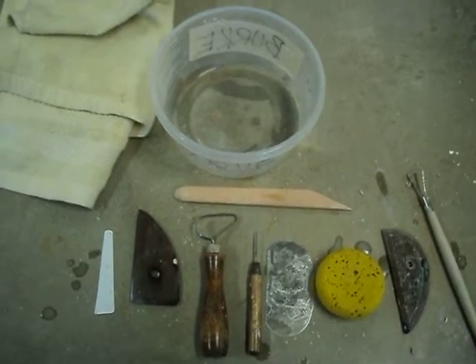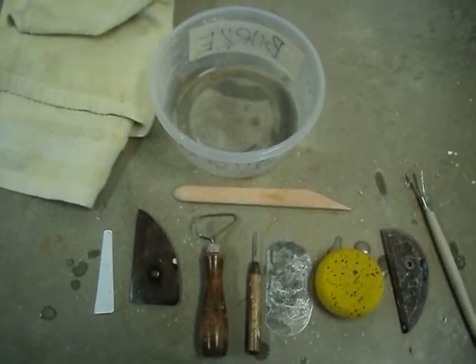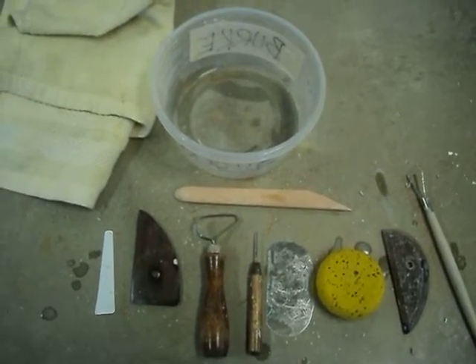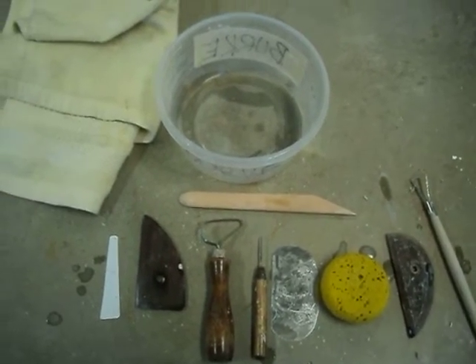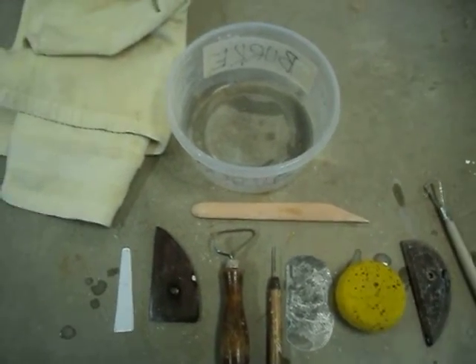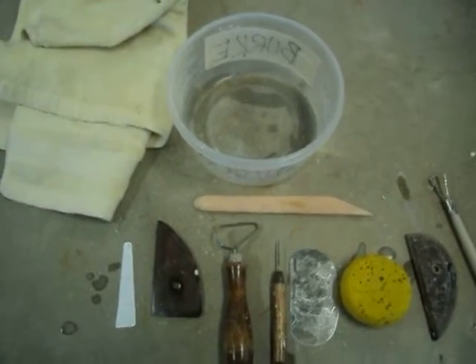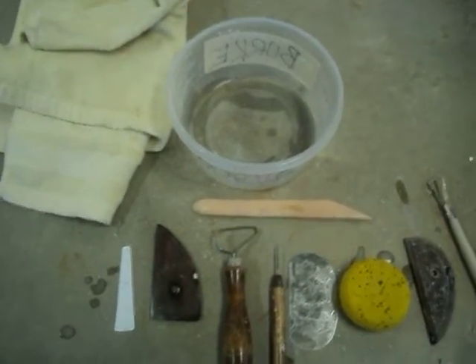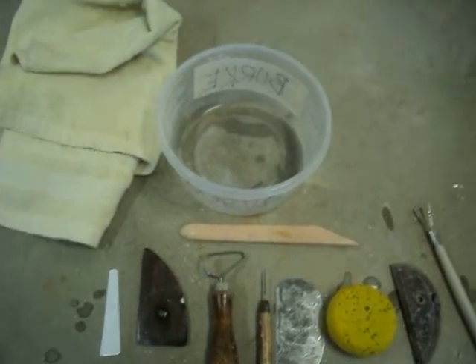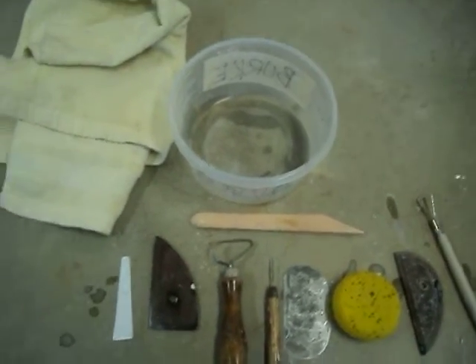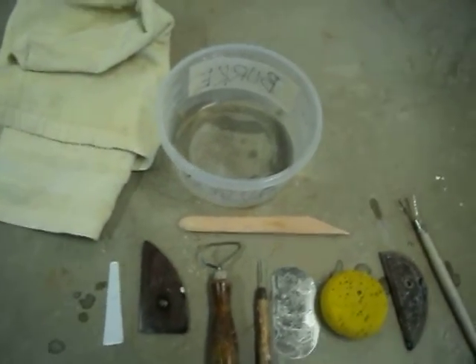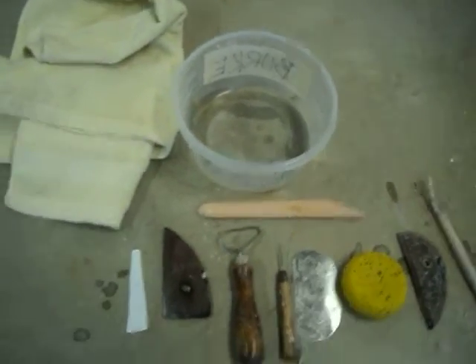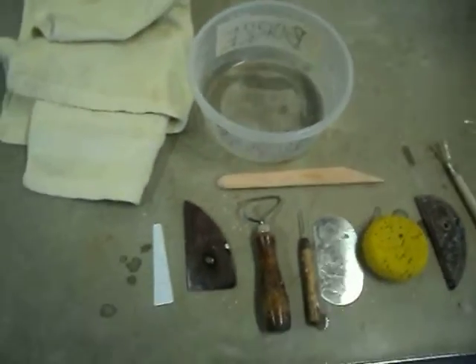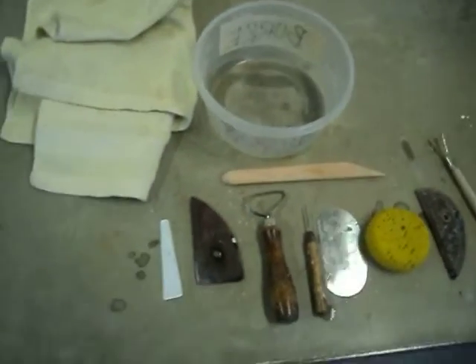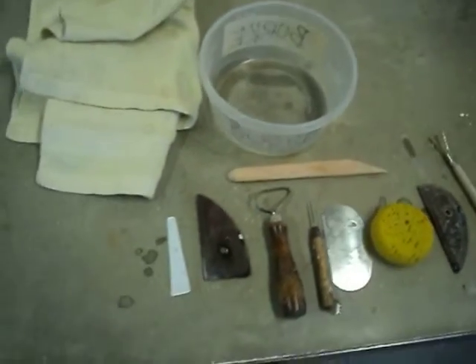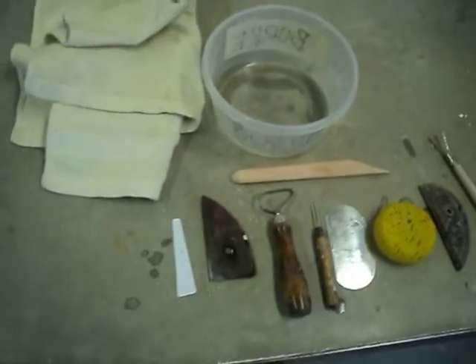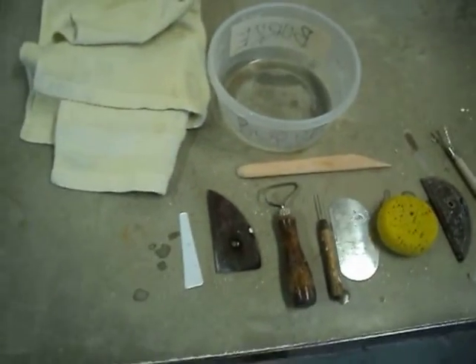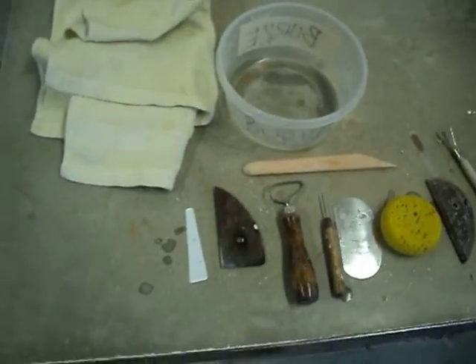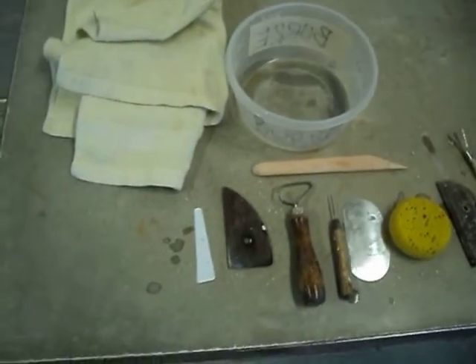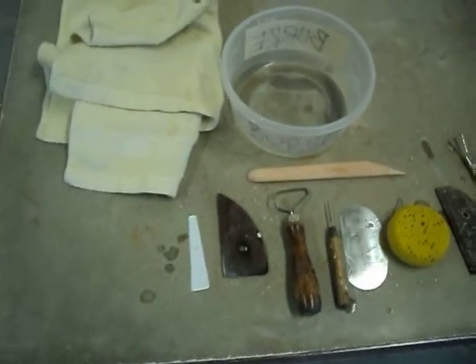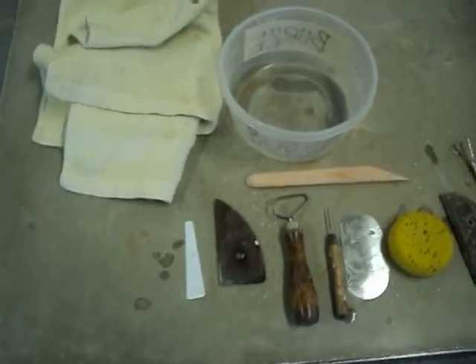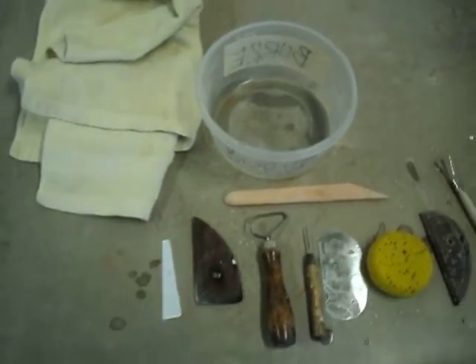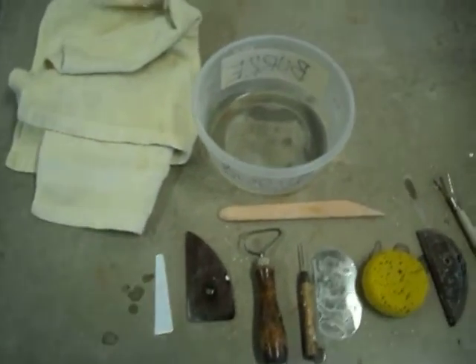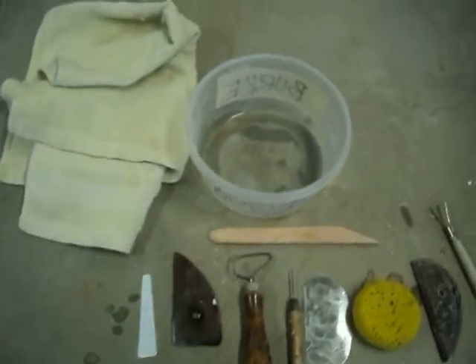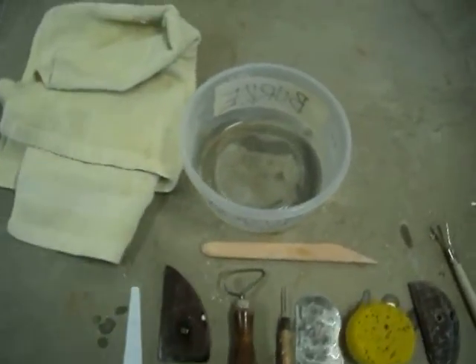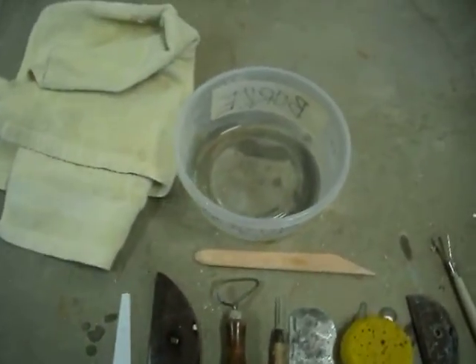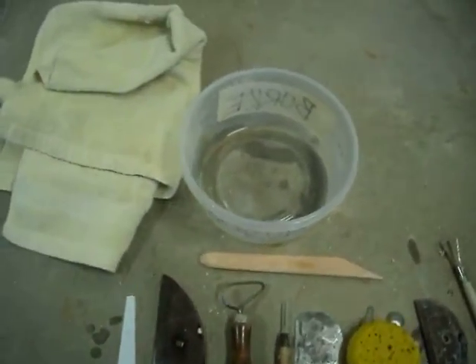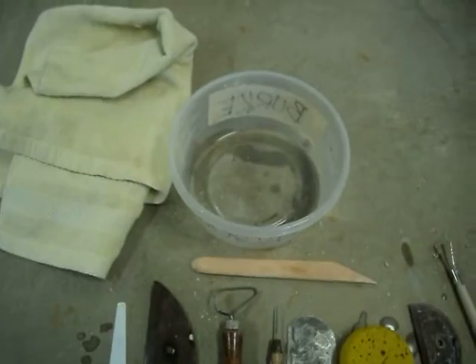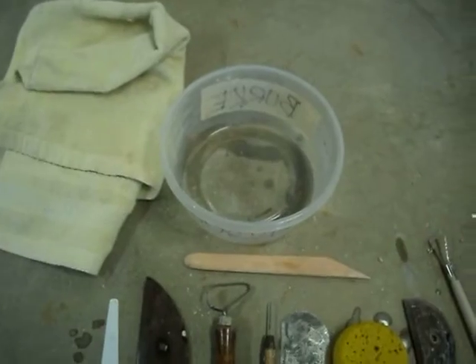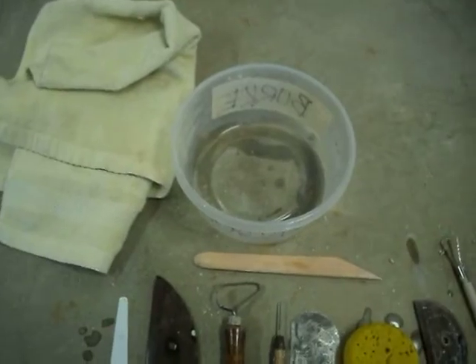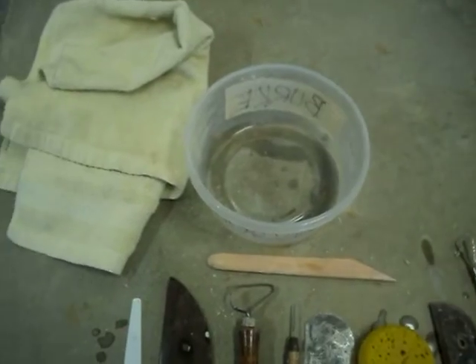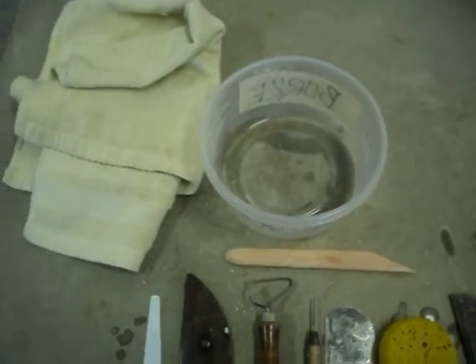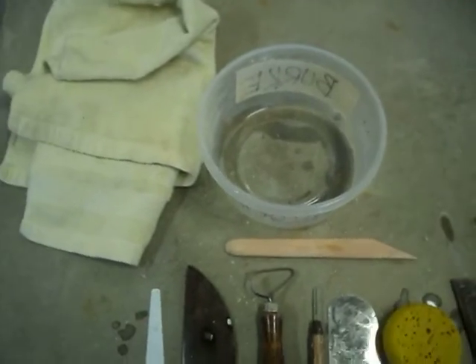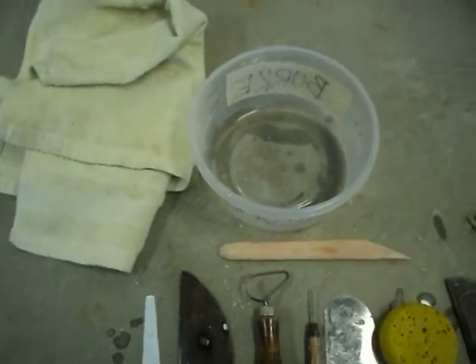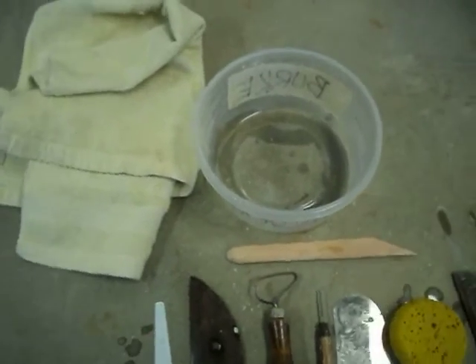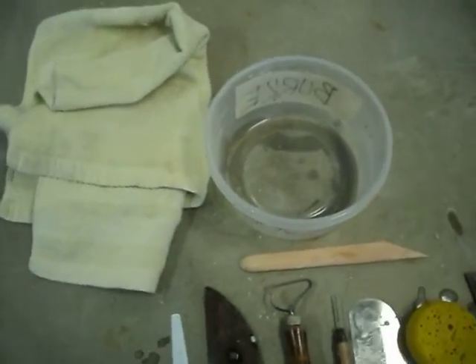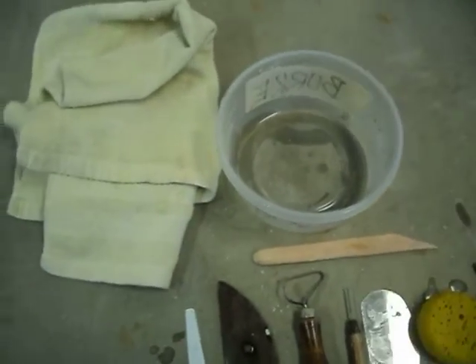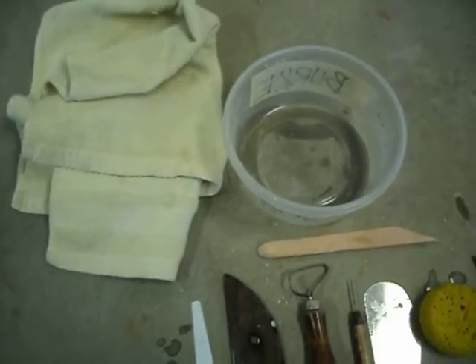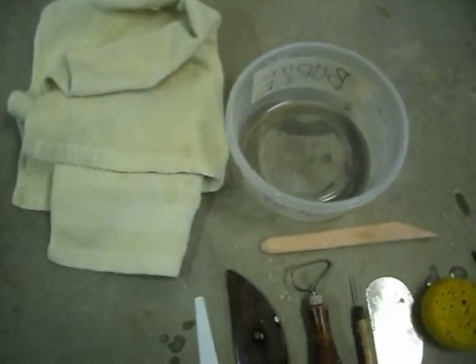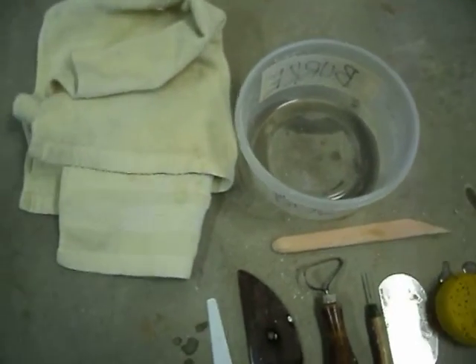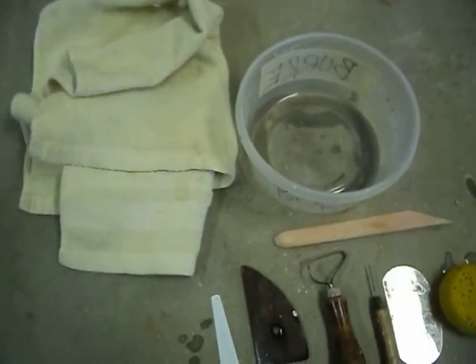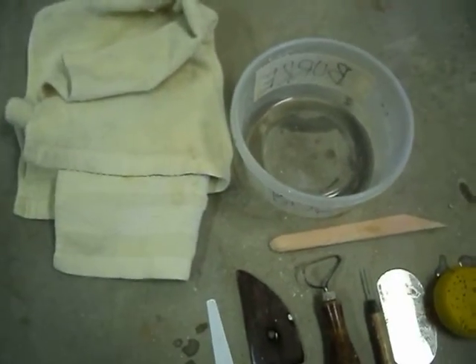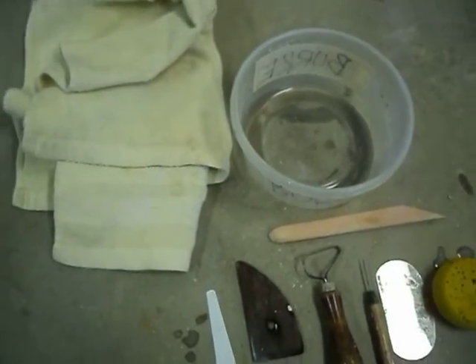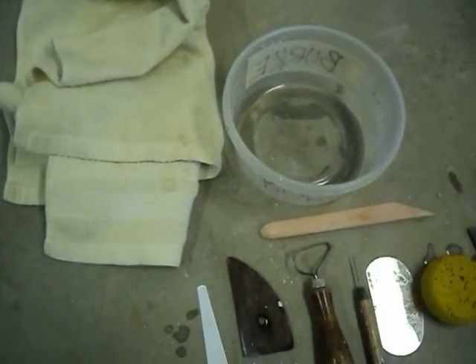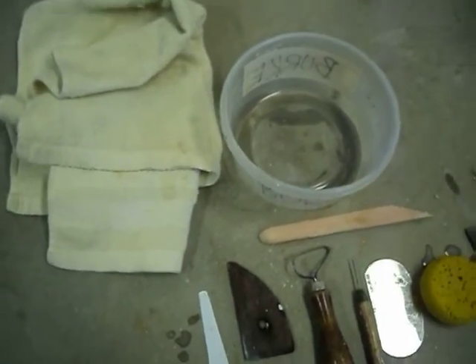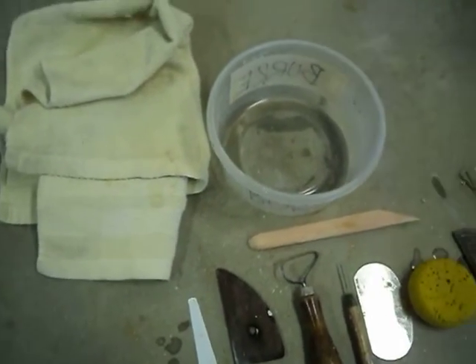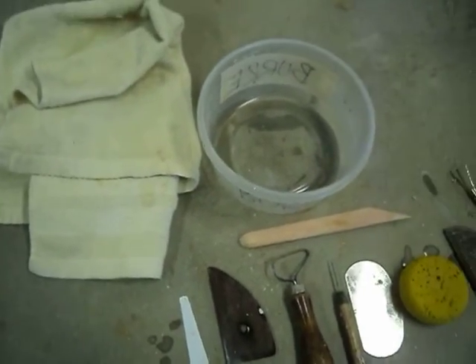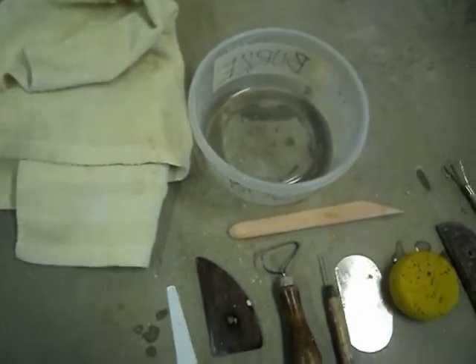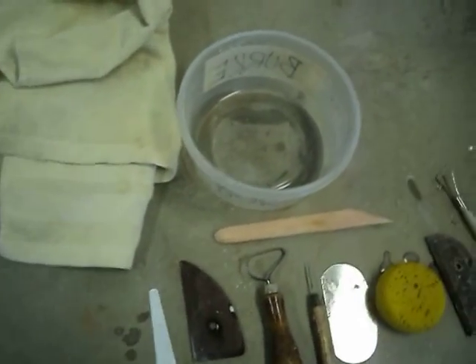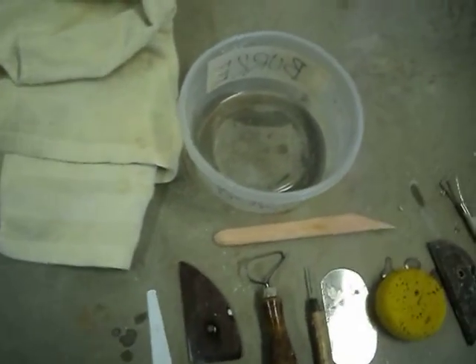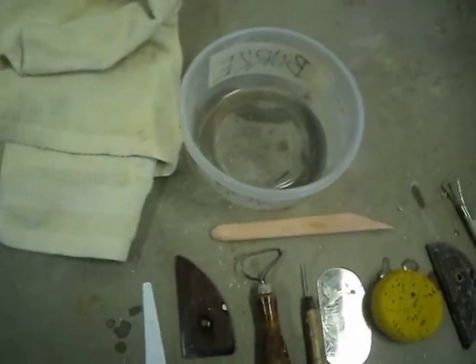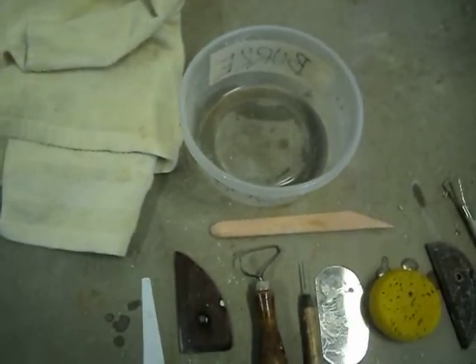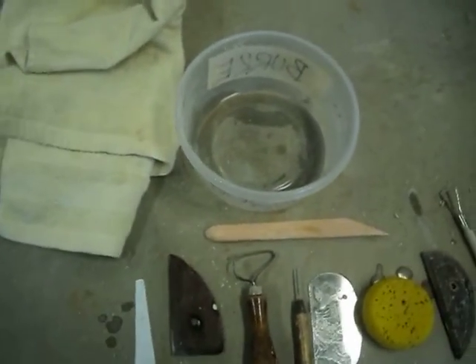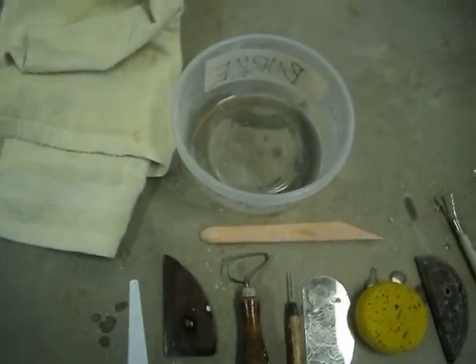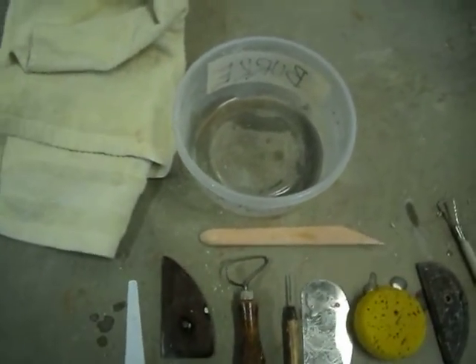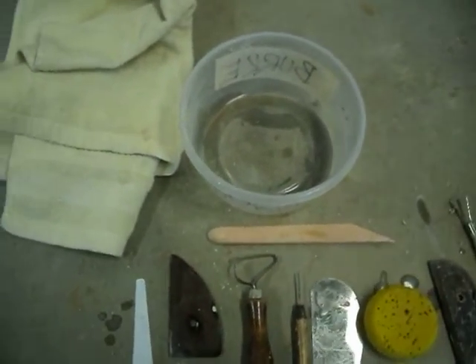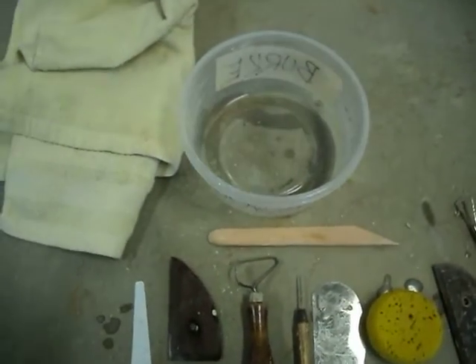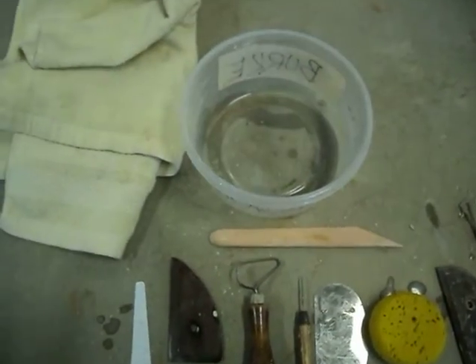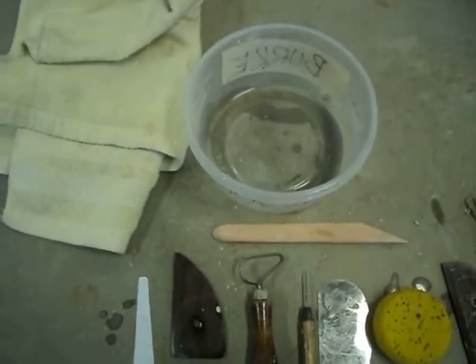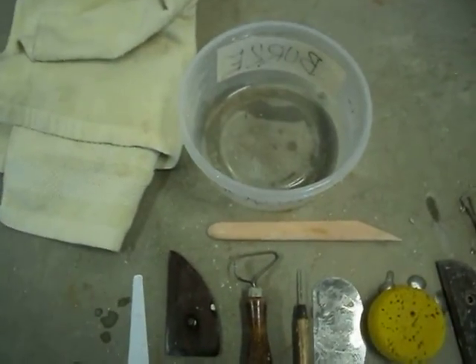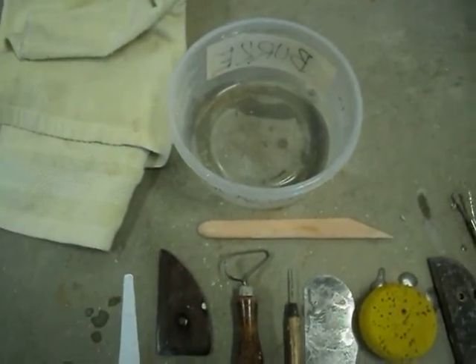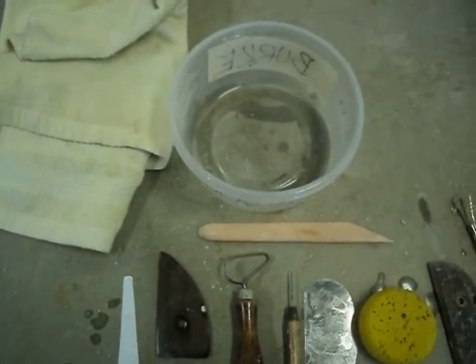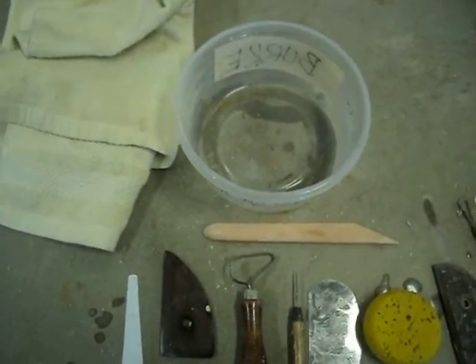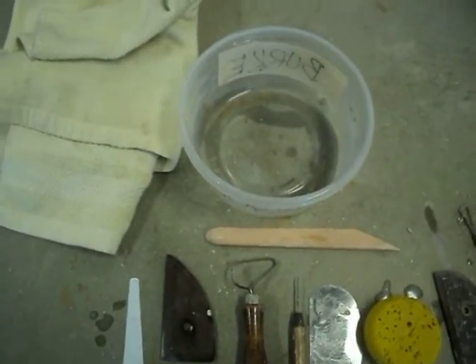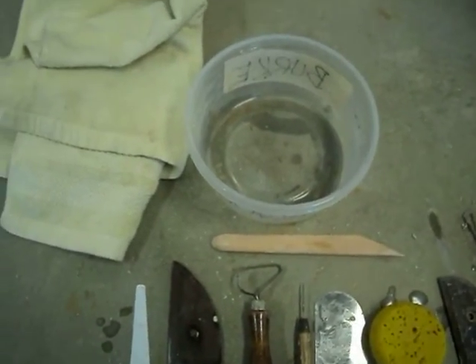Alright, welcome to wheel throwing. In this video we're going to talk about some of the stuff that you're going to need for your first day of wheel throwing.